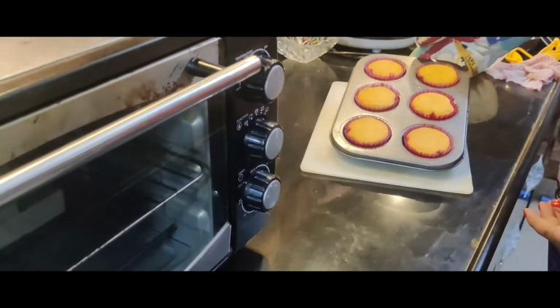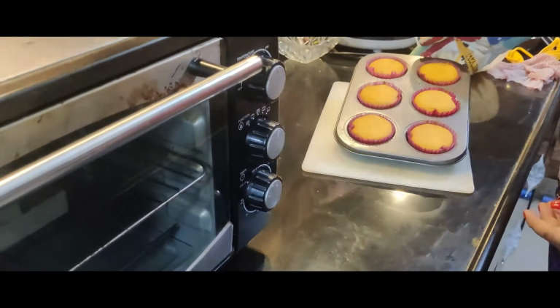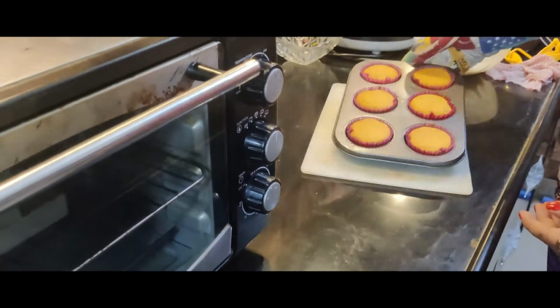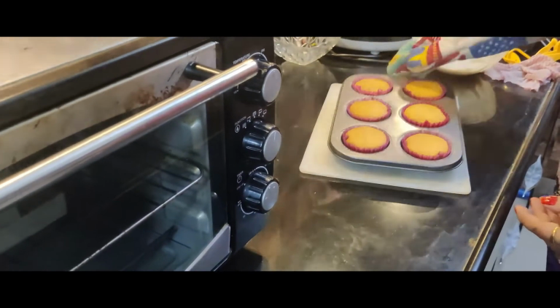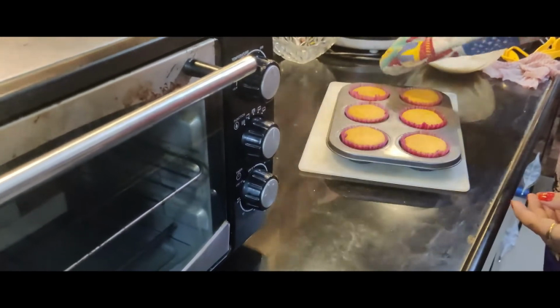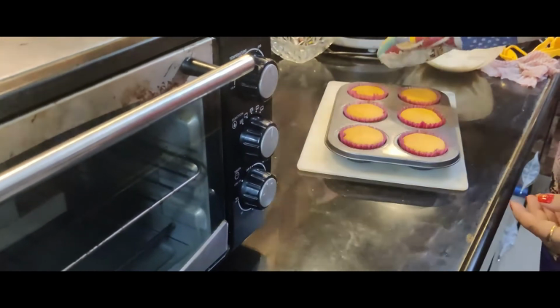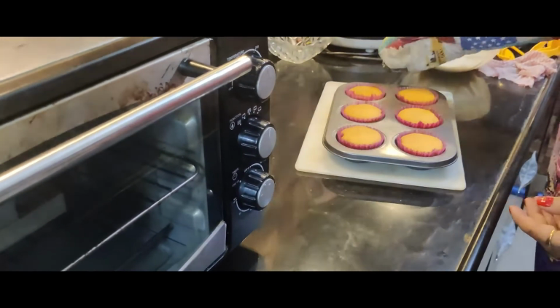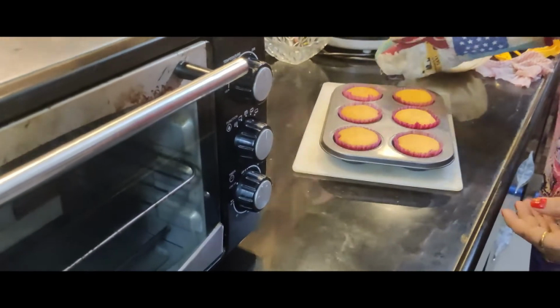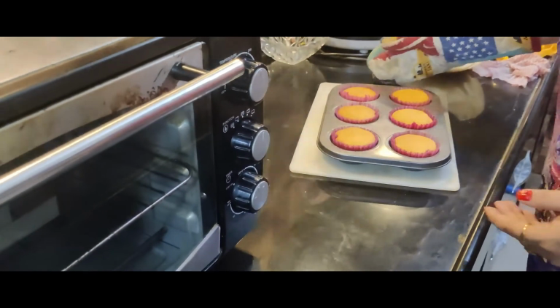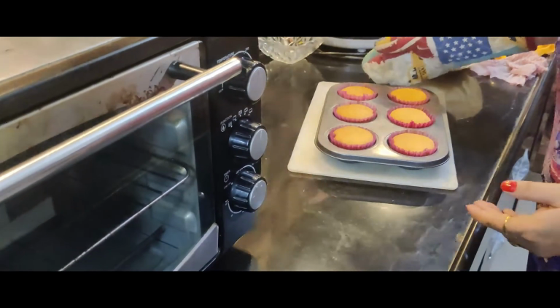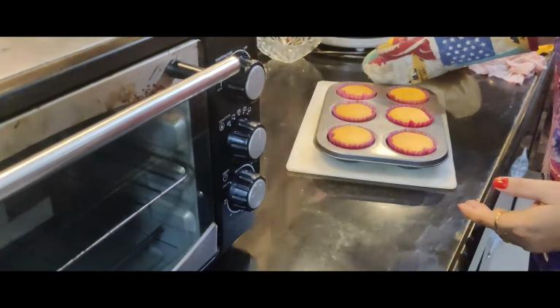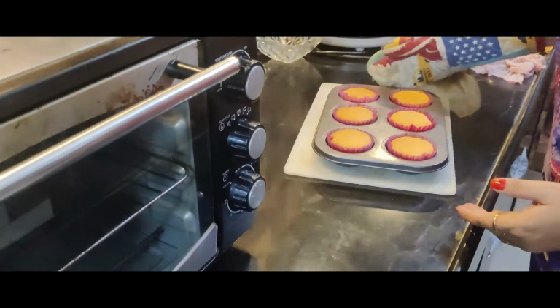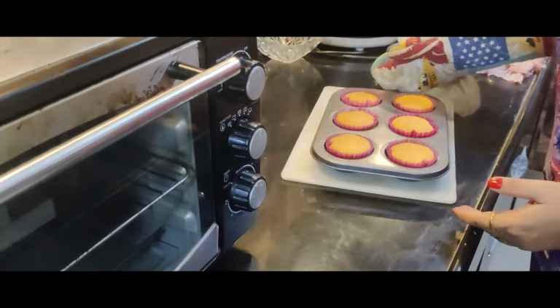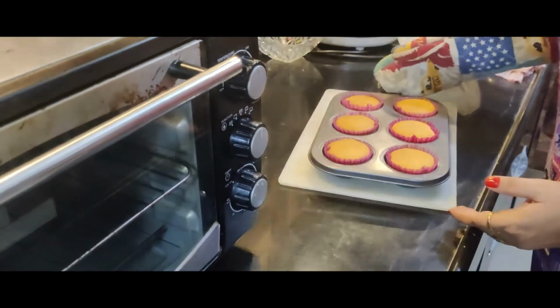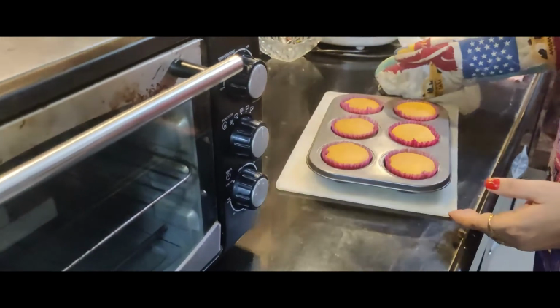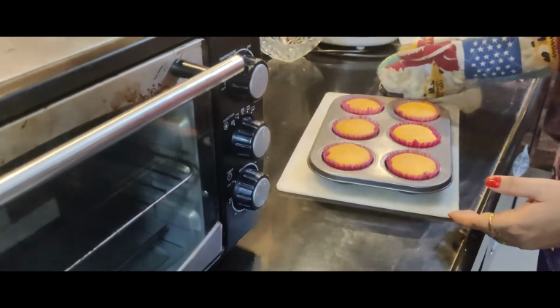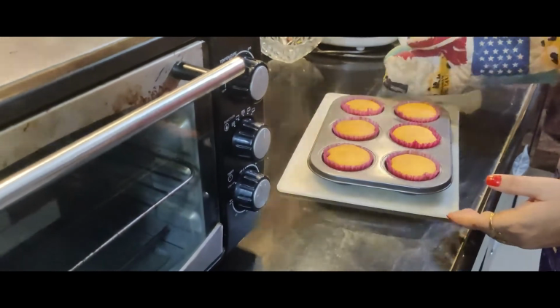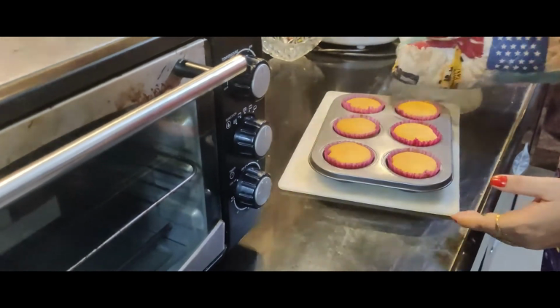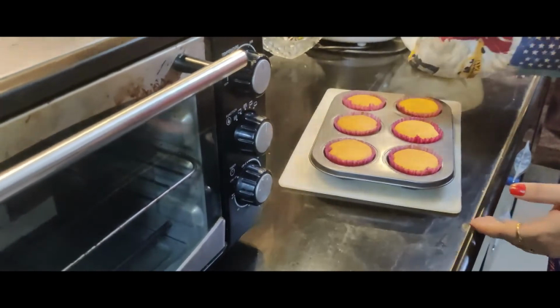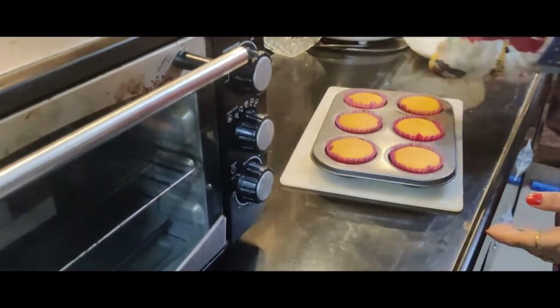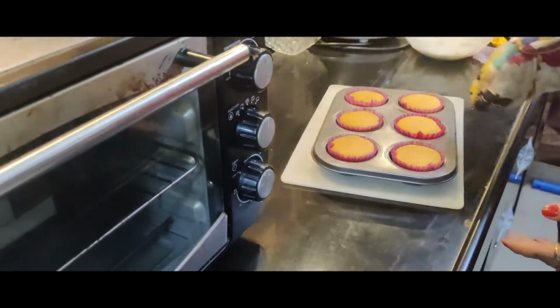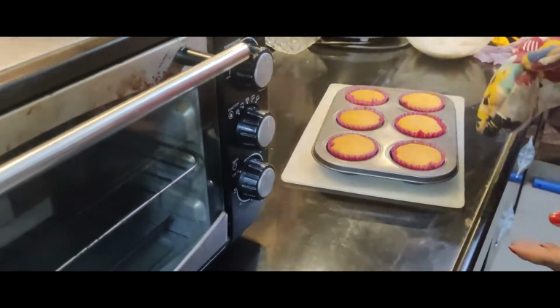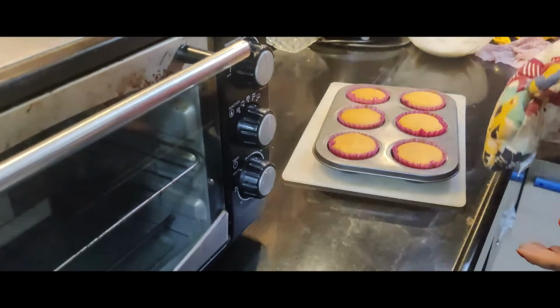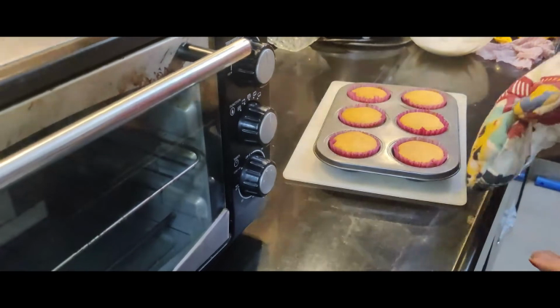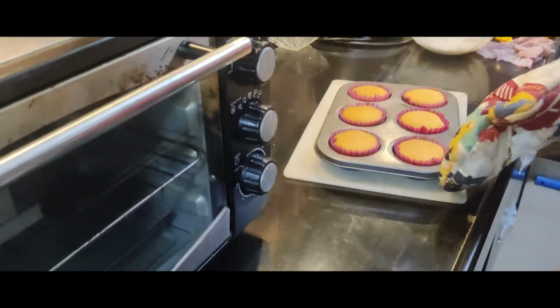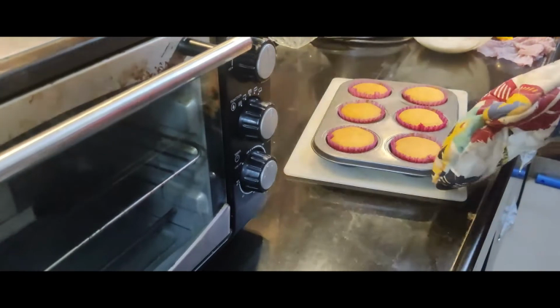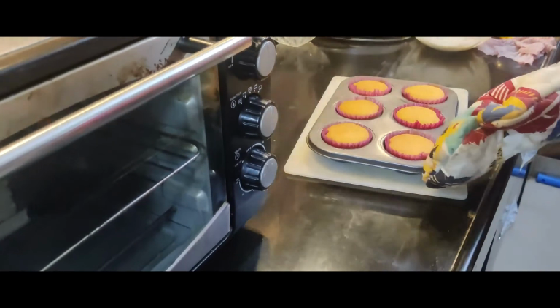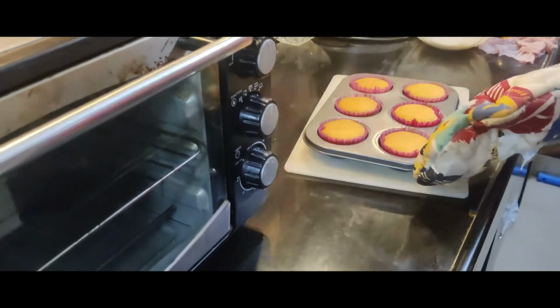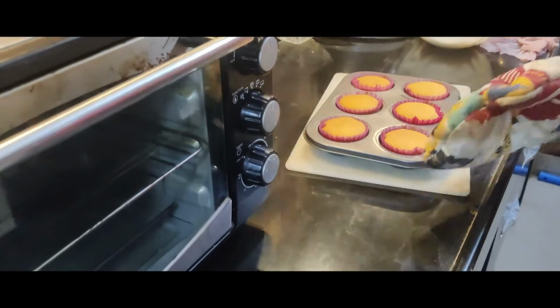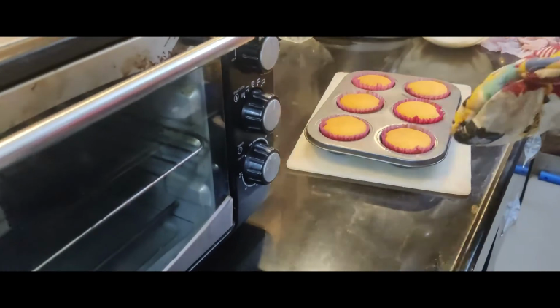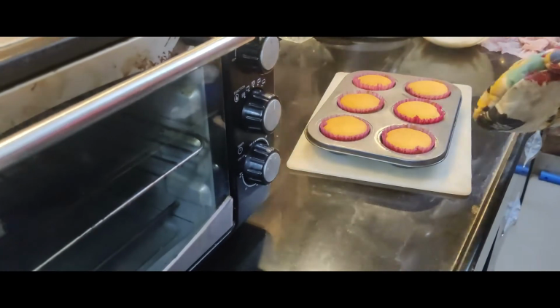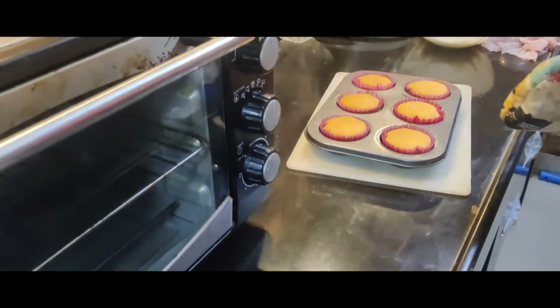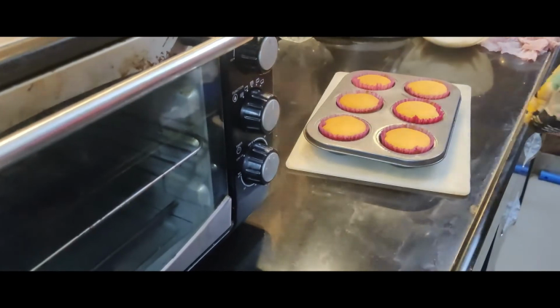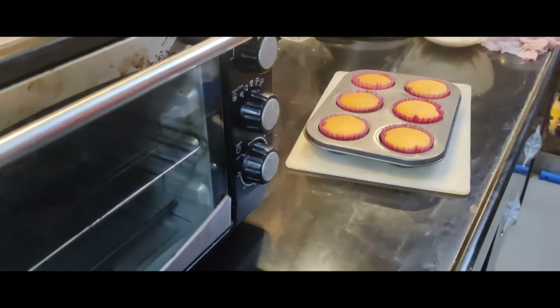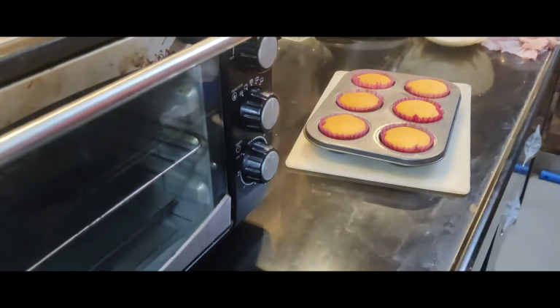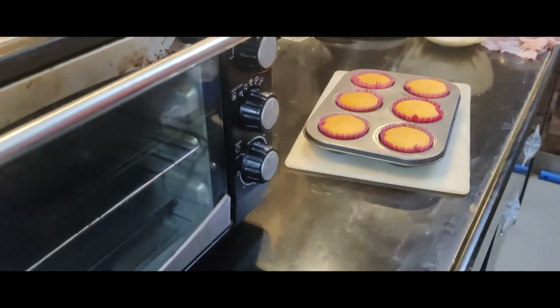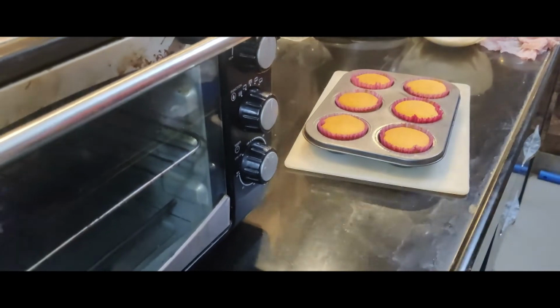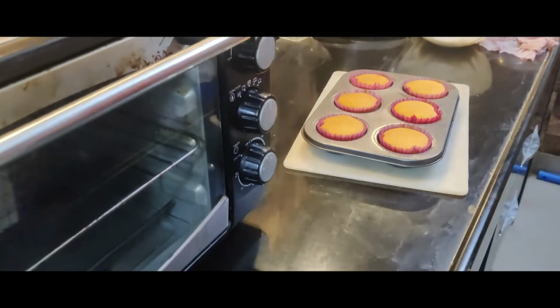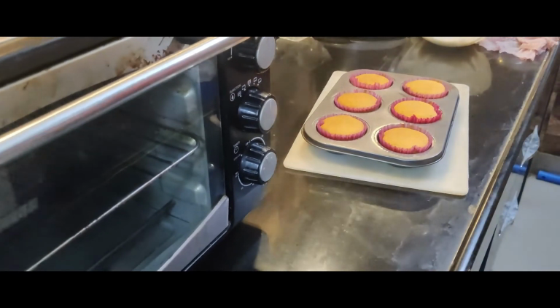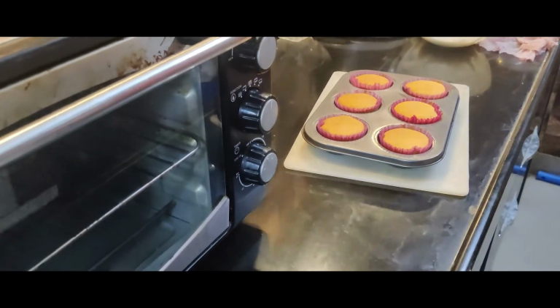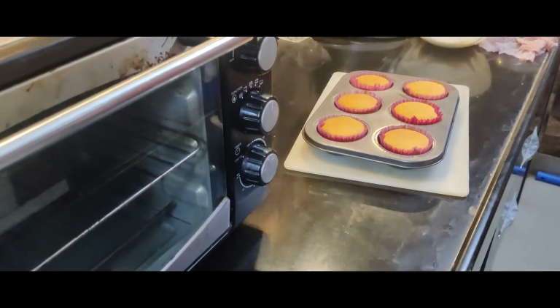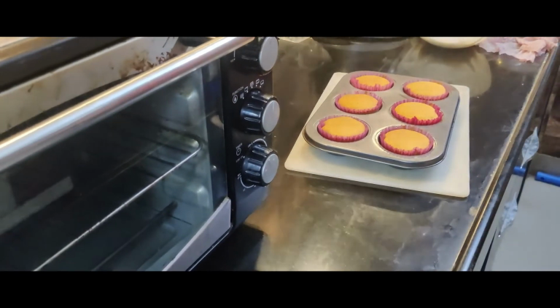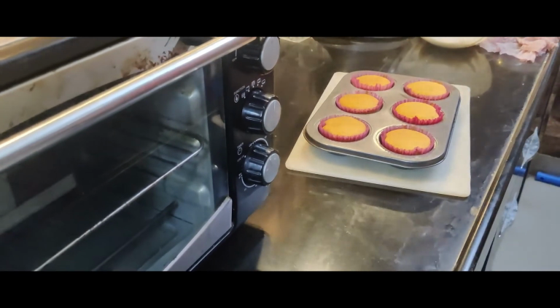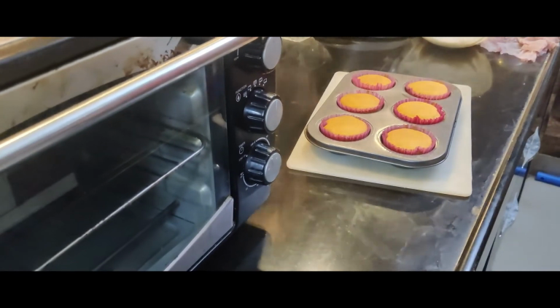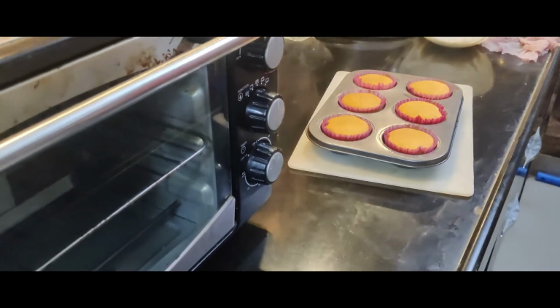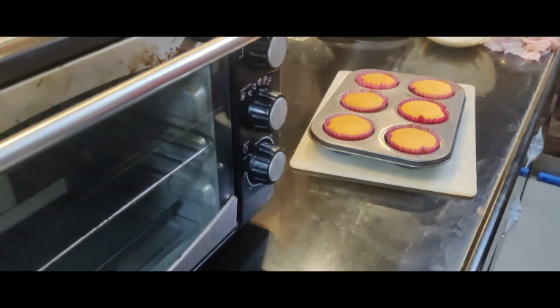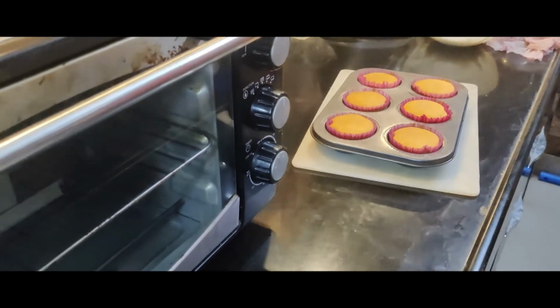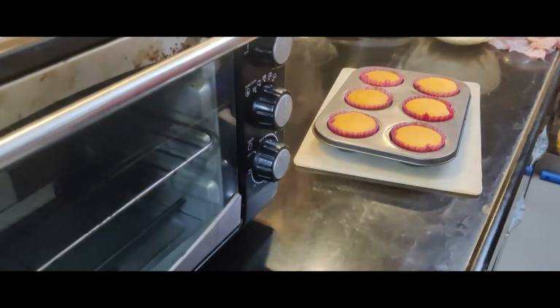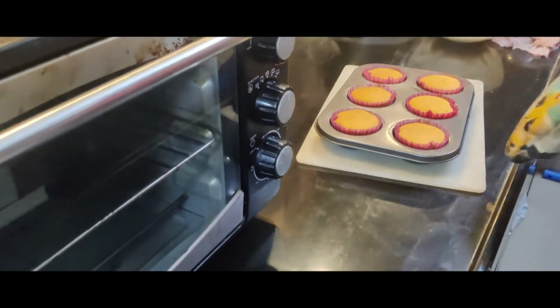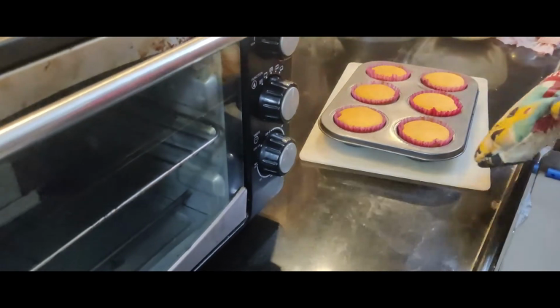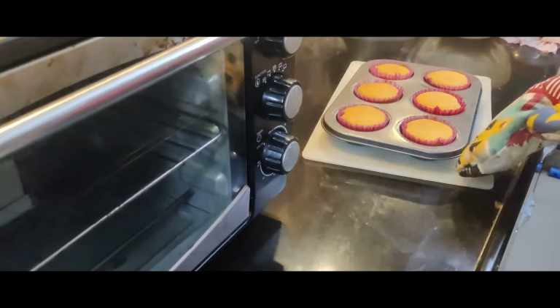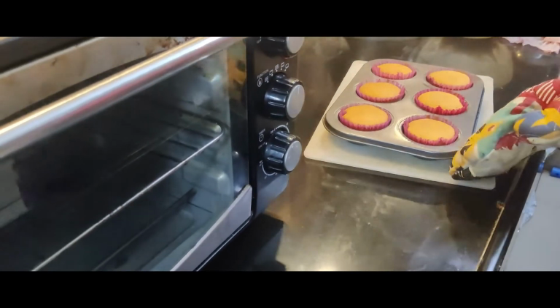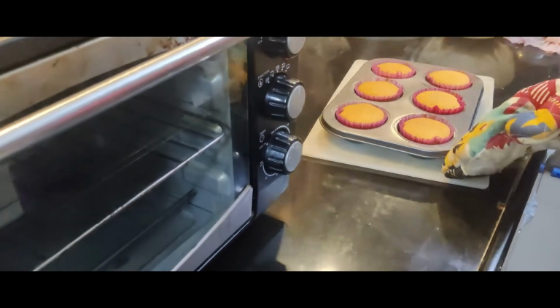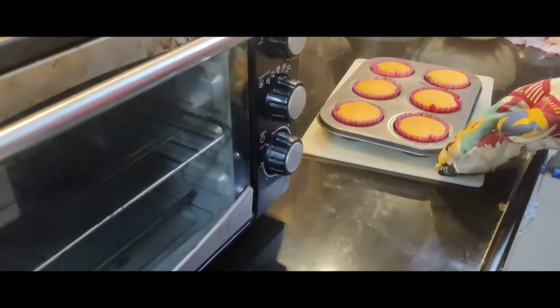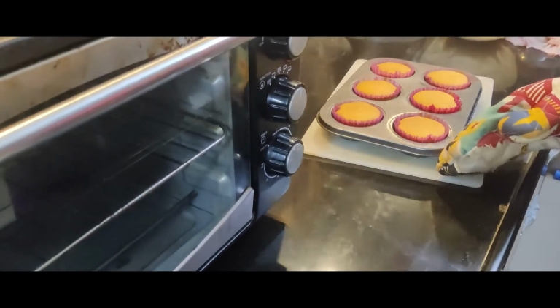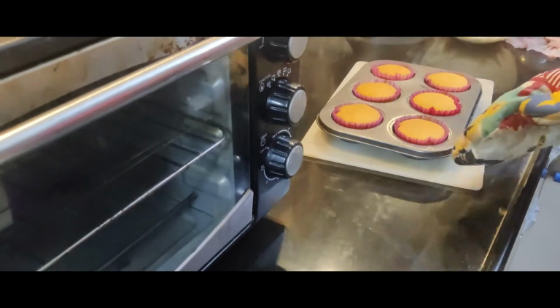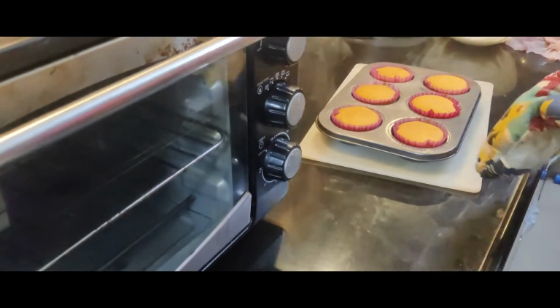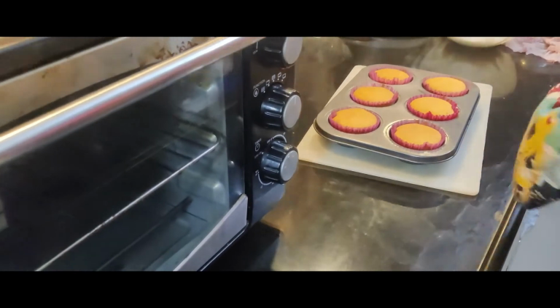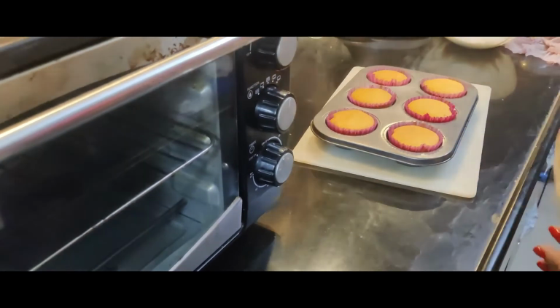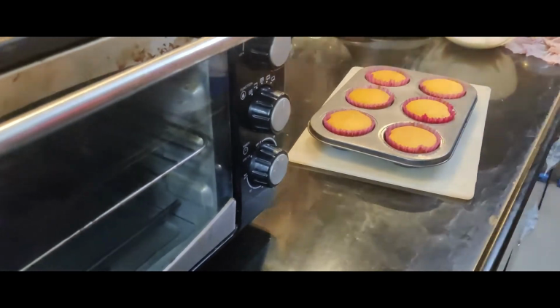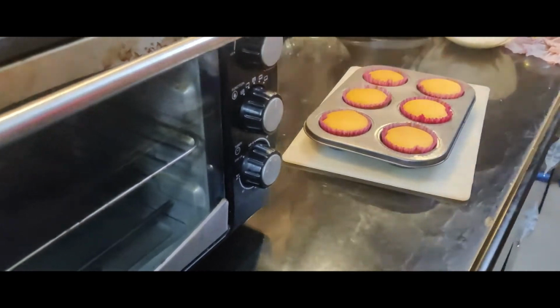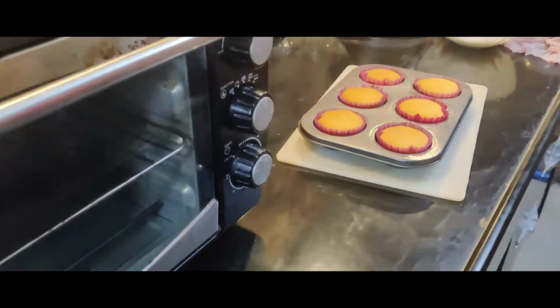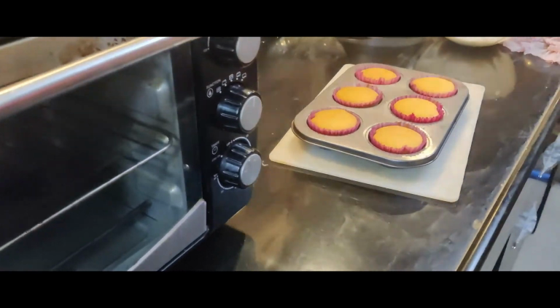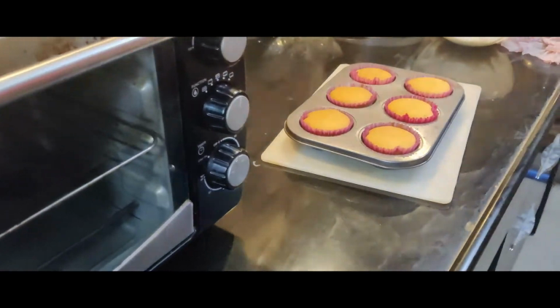Let's remove the tray. Let's see how the cake is made.